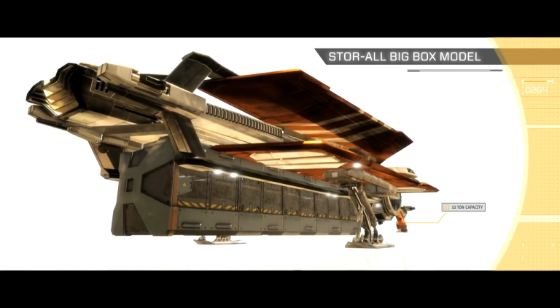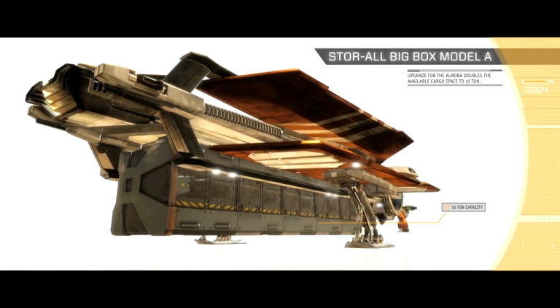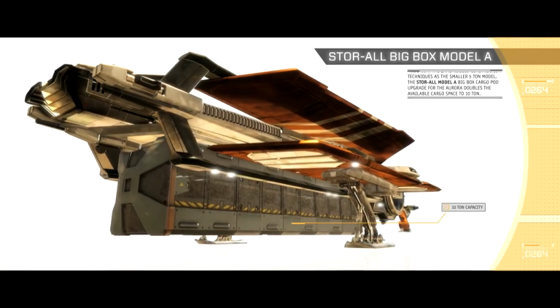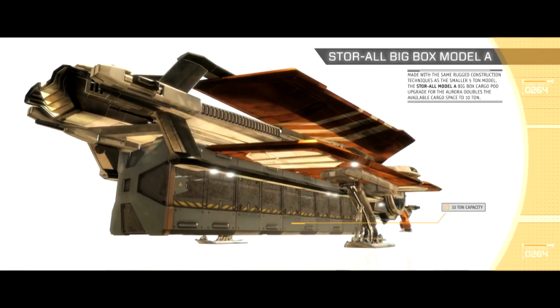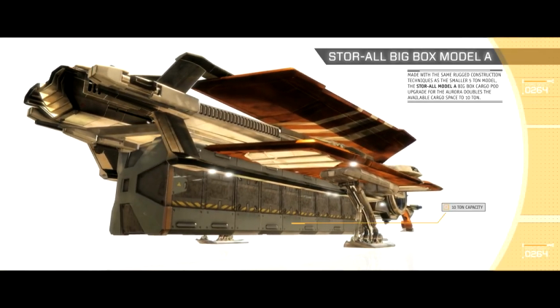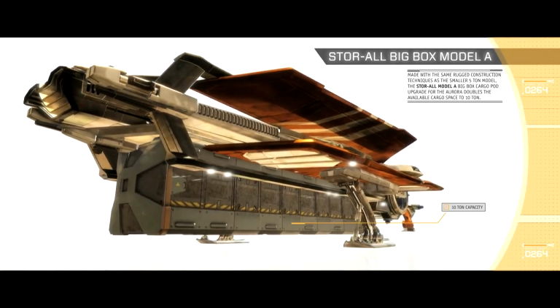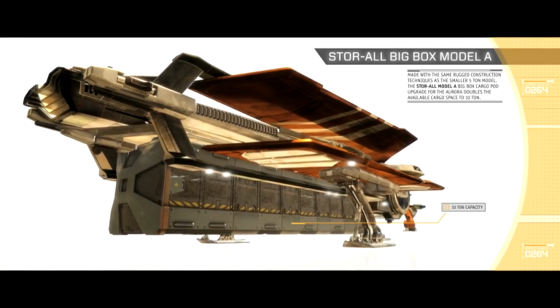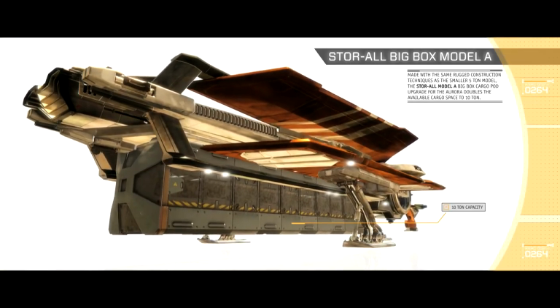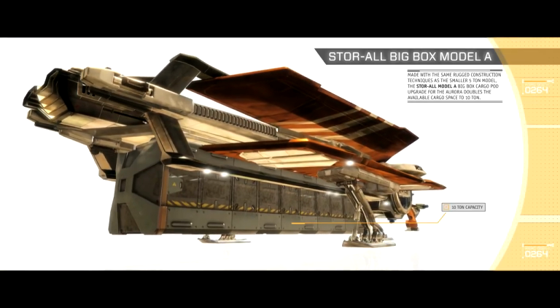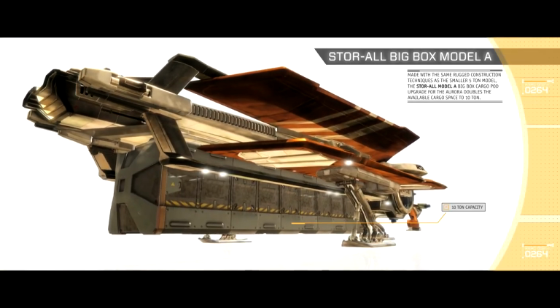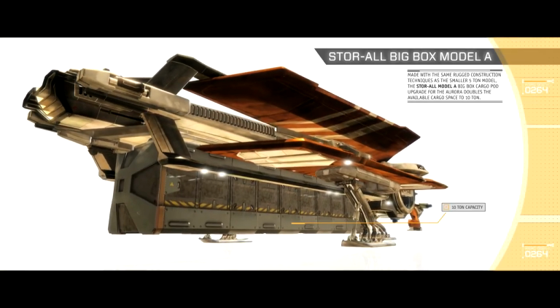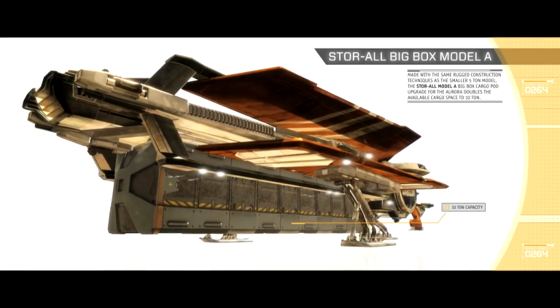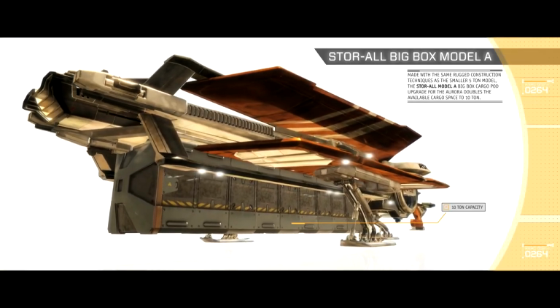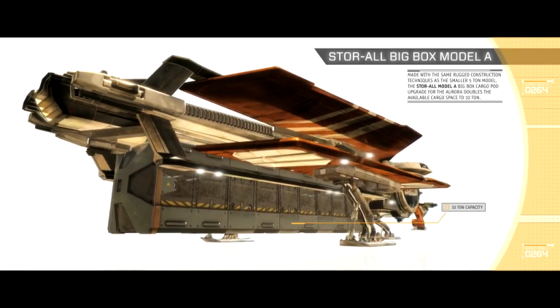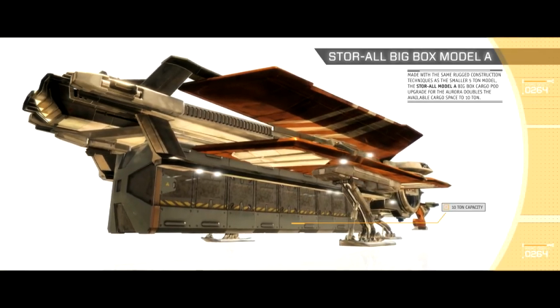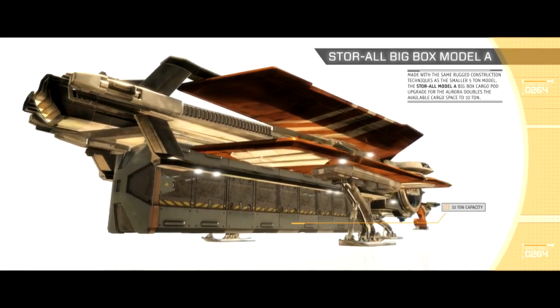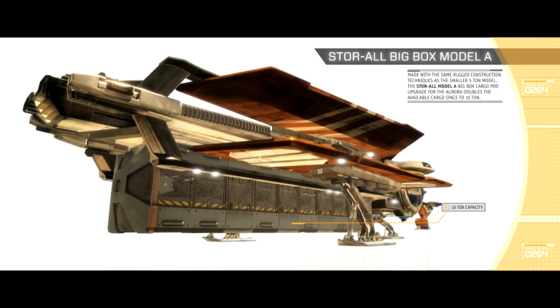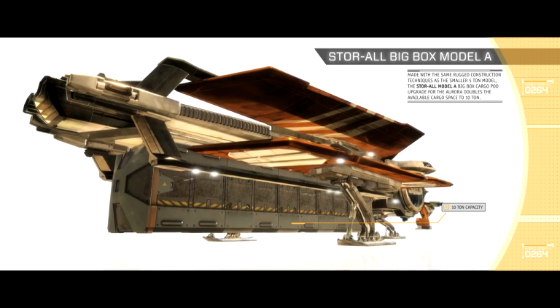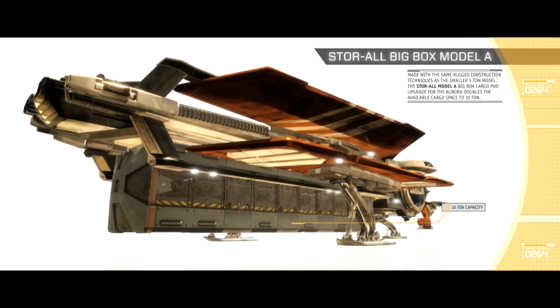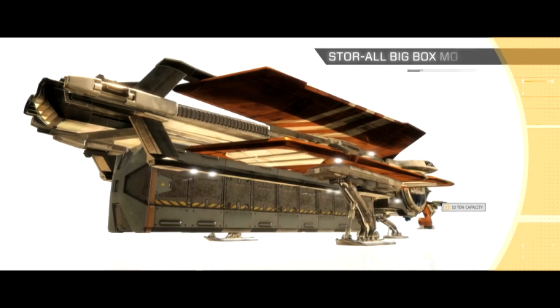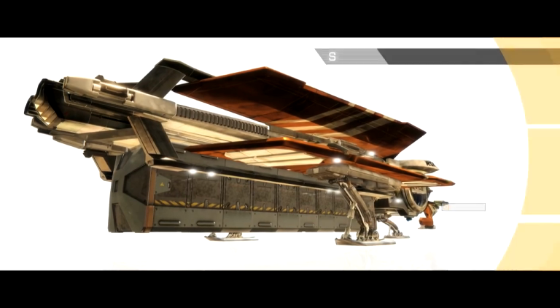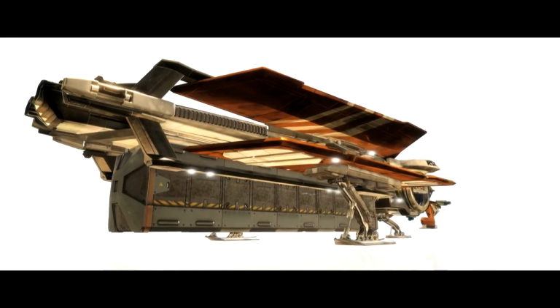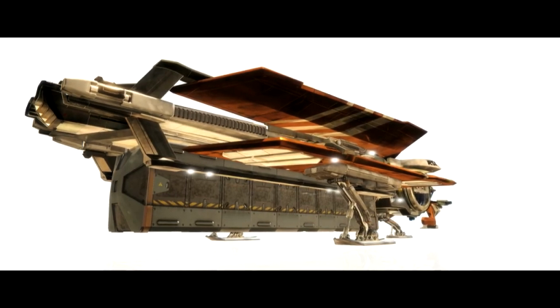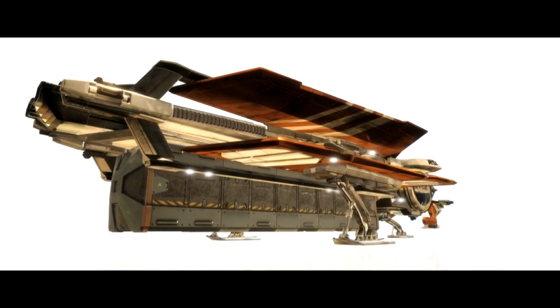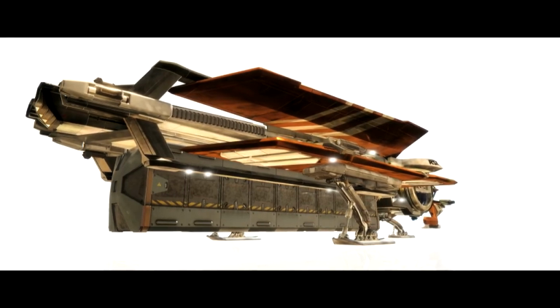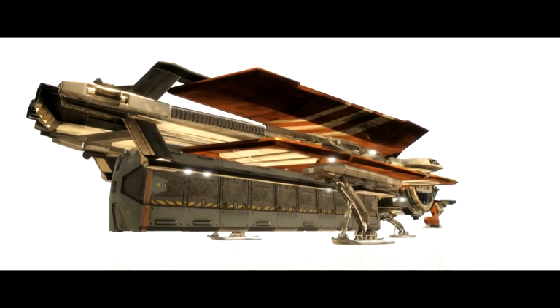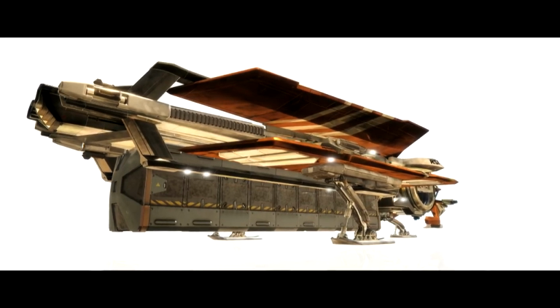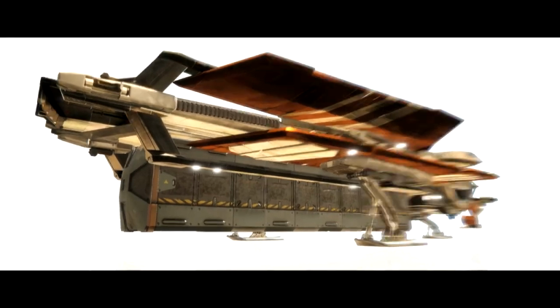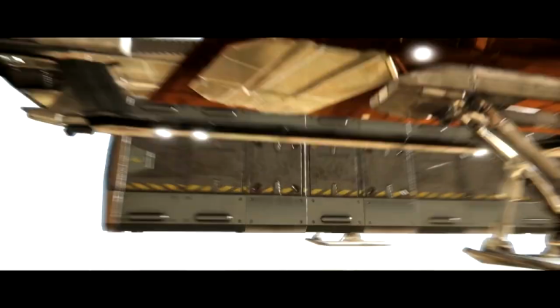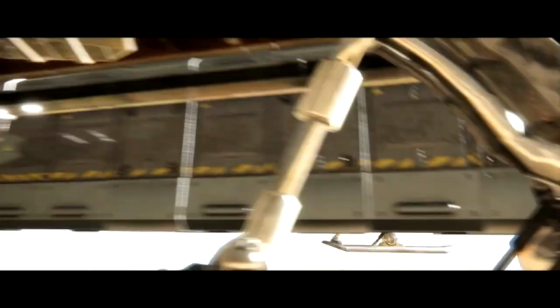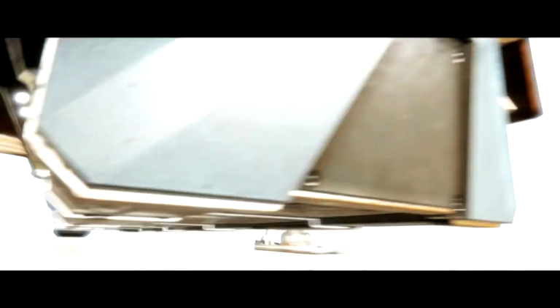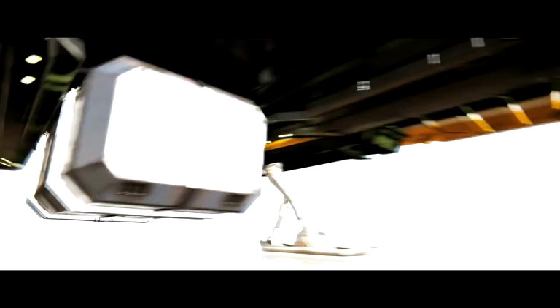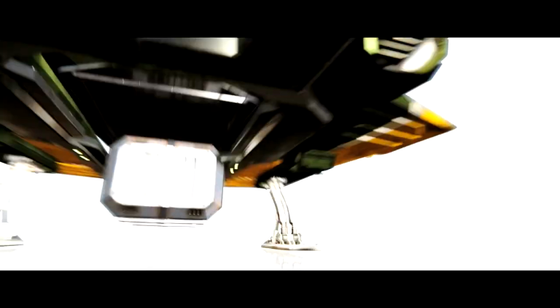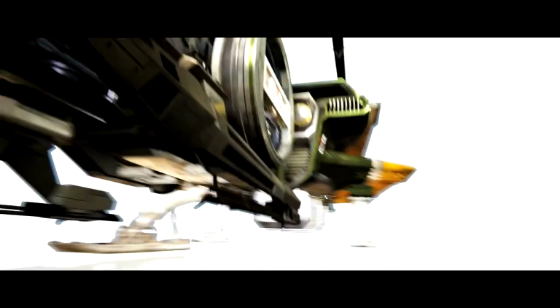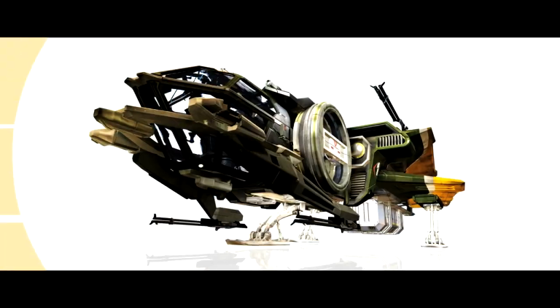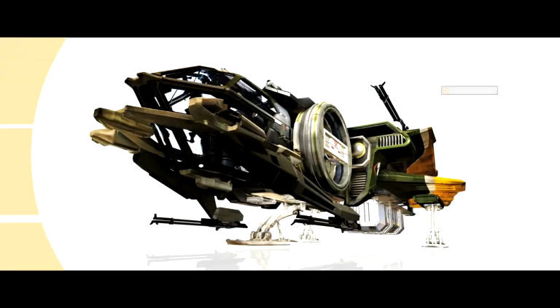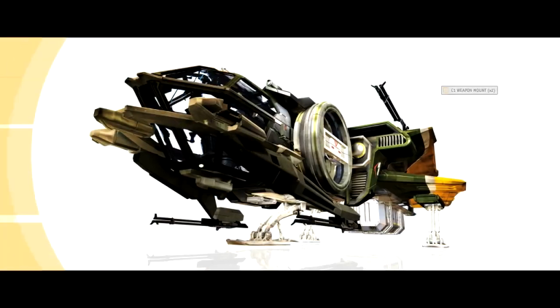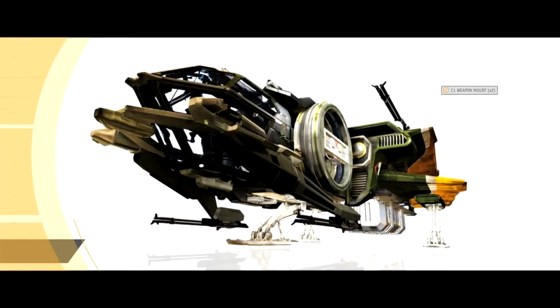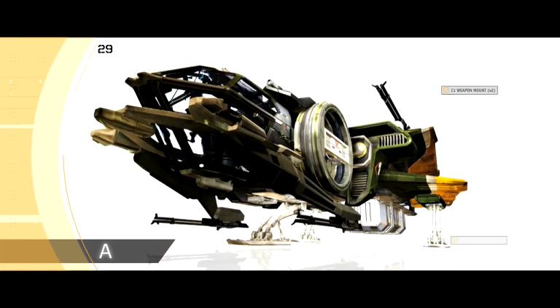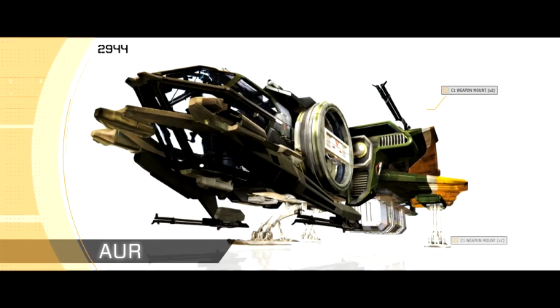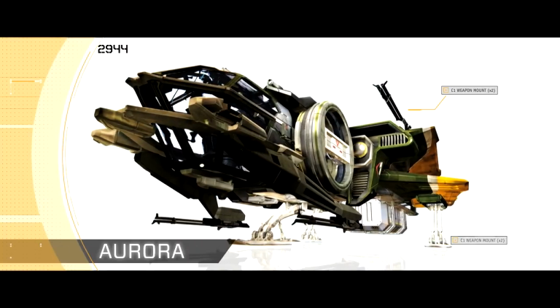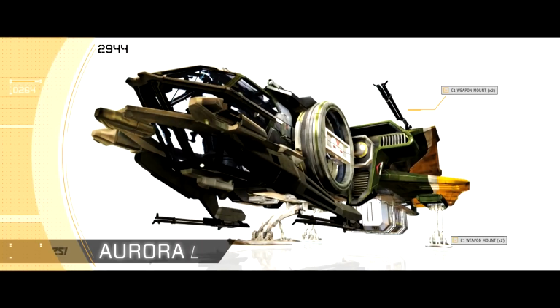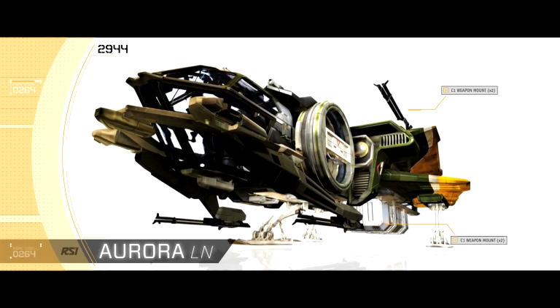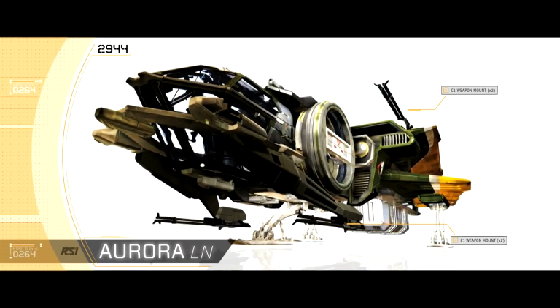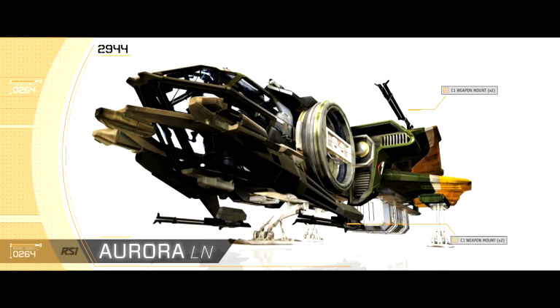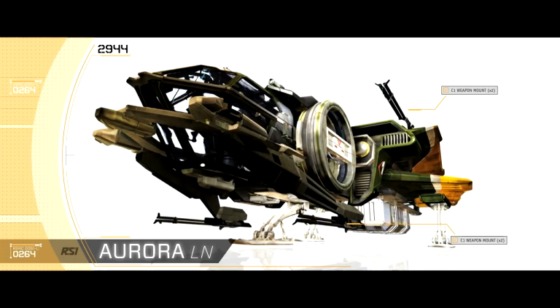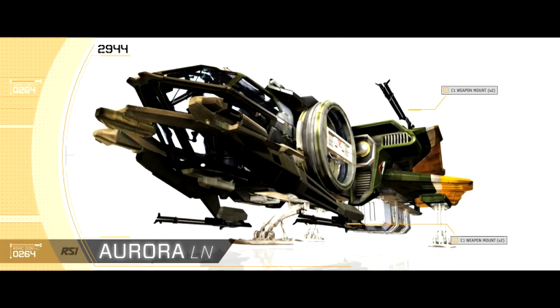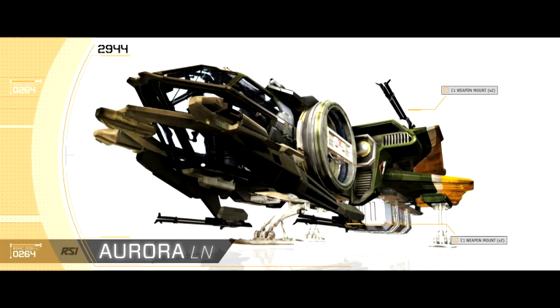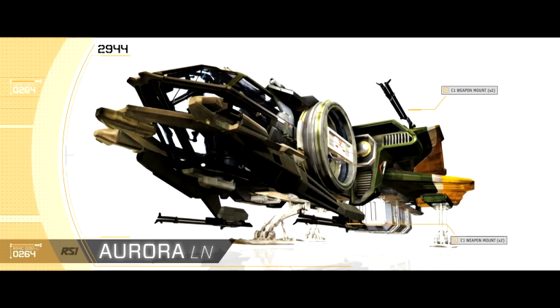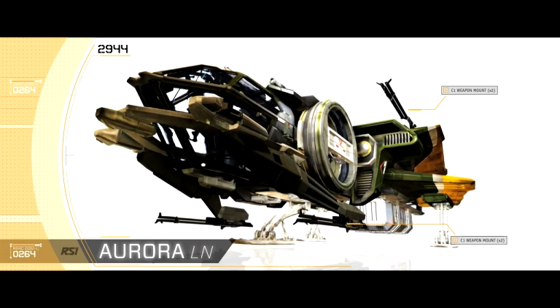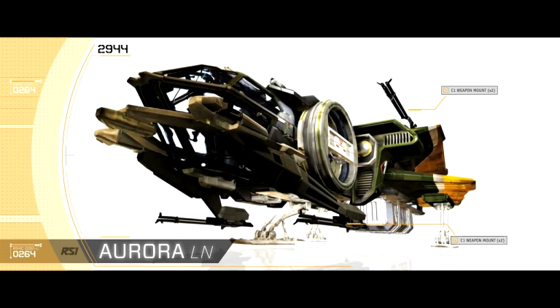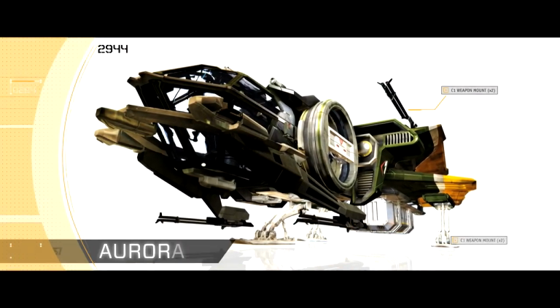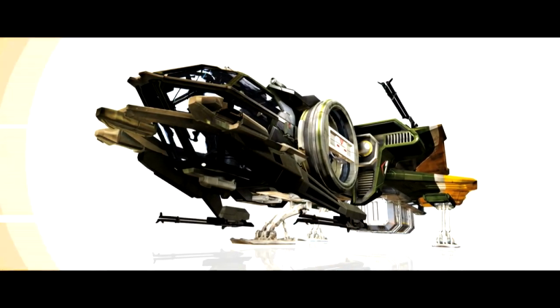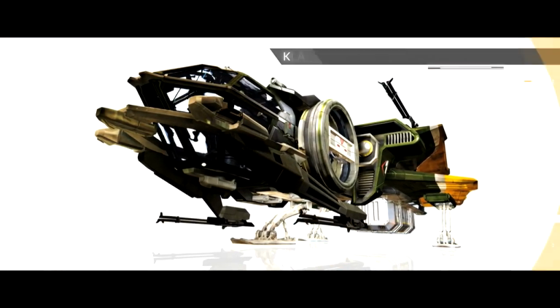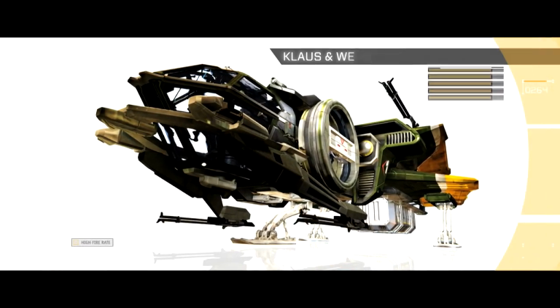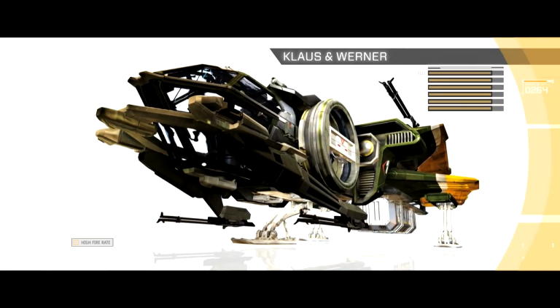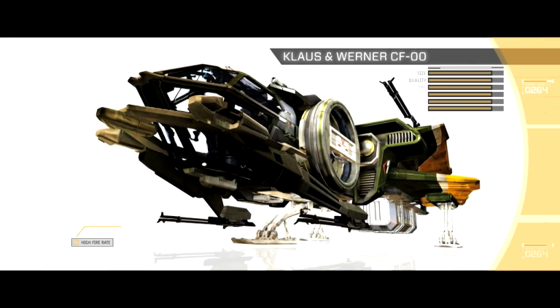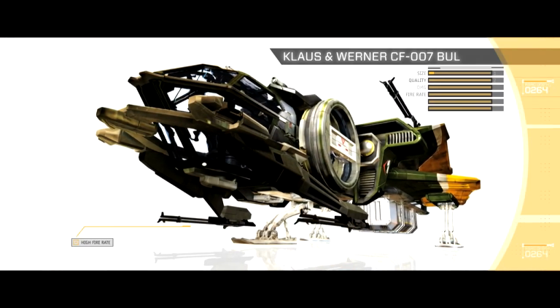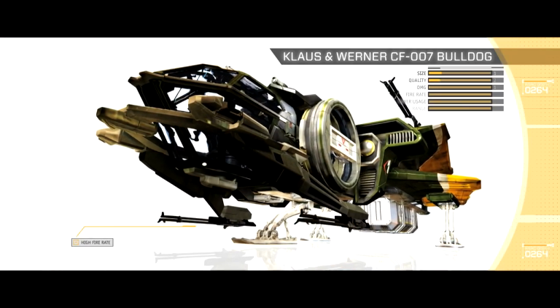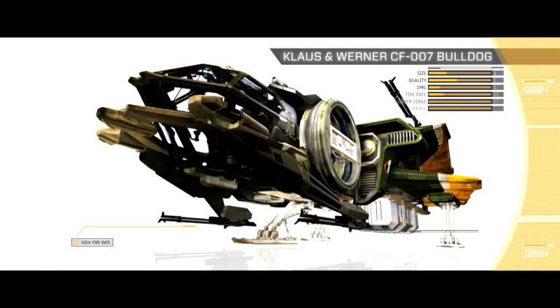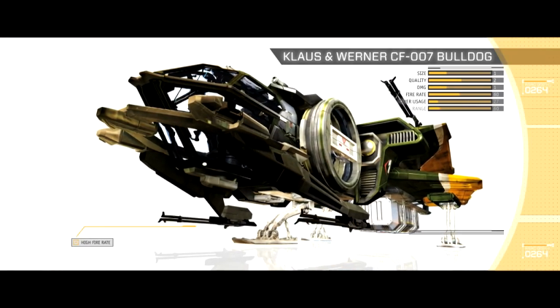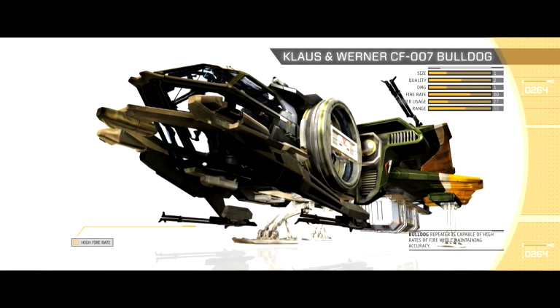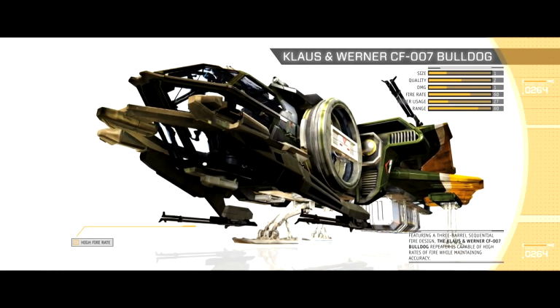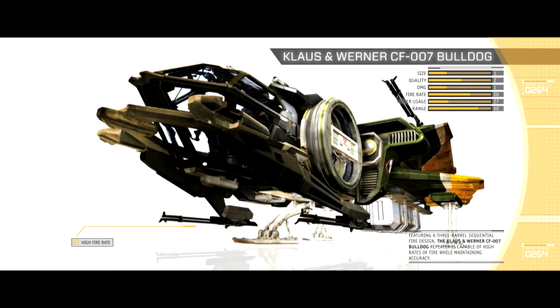Maybe I don't need all that cargo space. What about the Legionnaire? Now we're talking. How about some bigger guns?